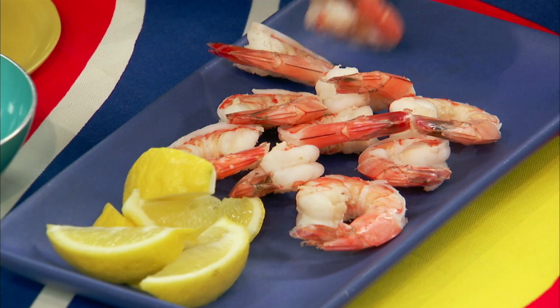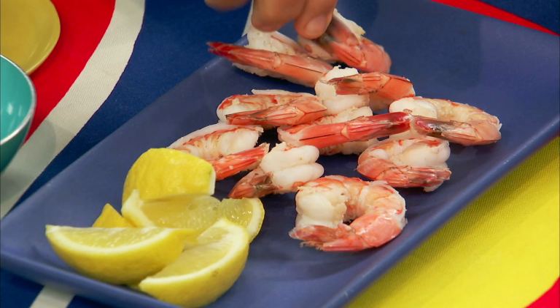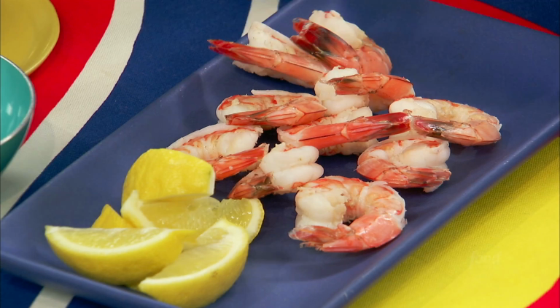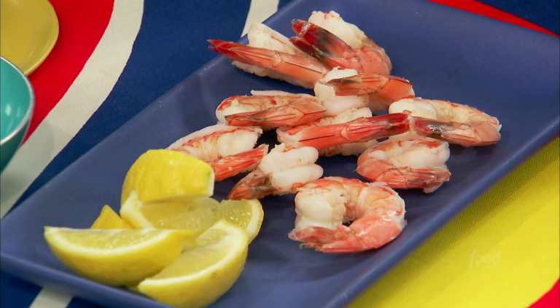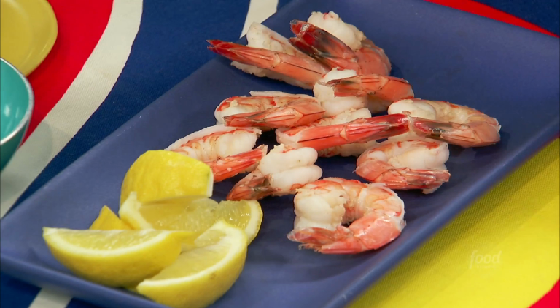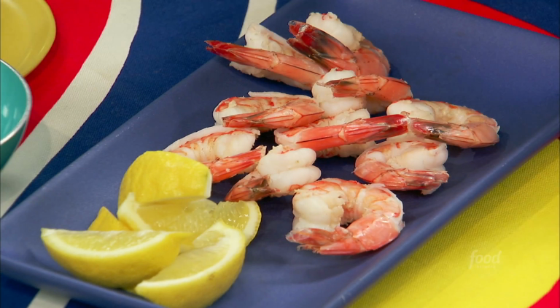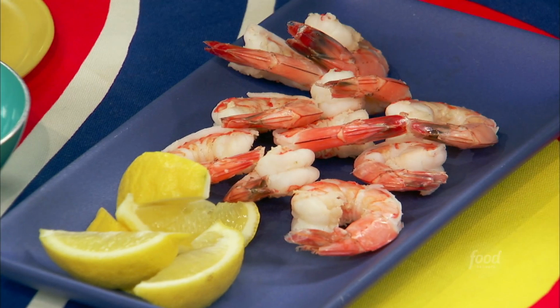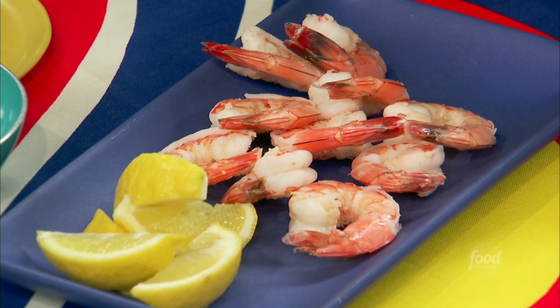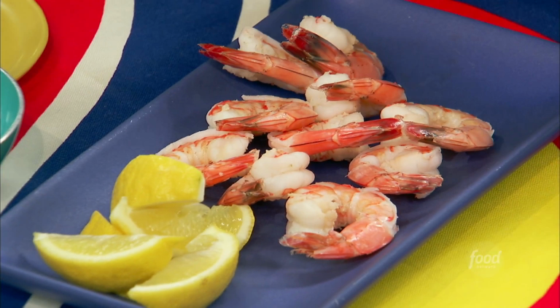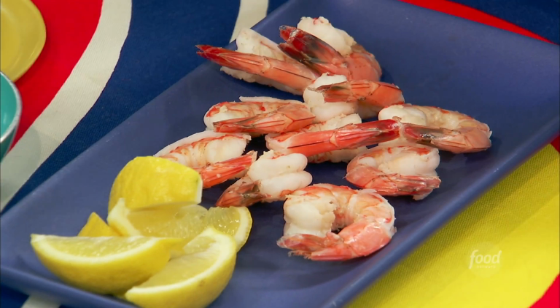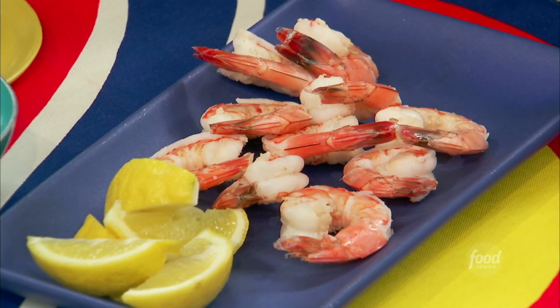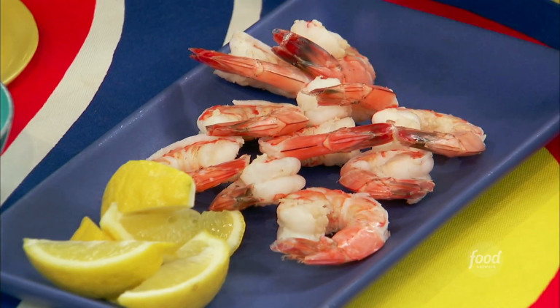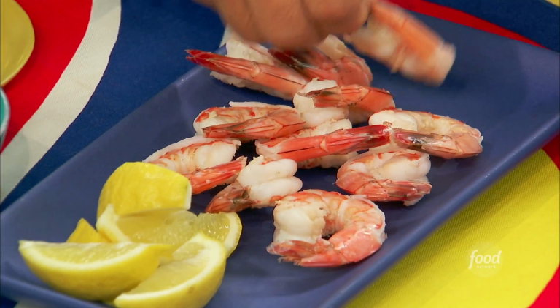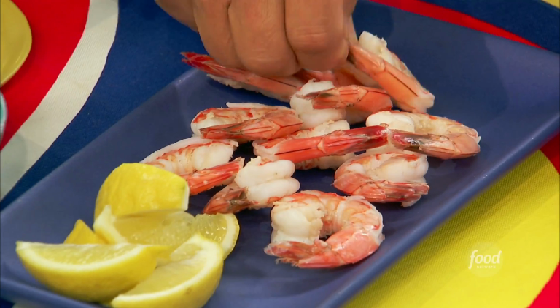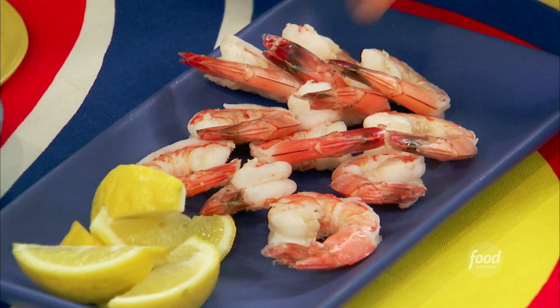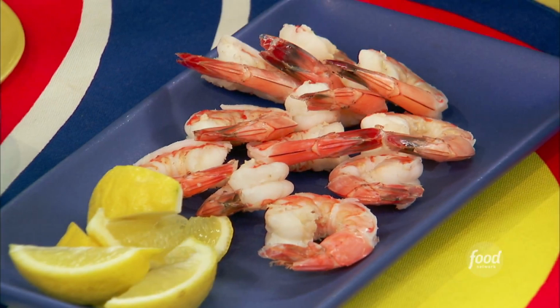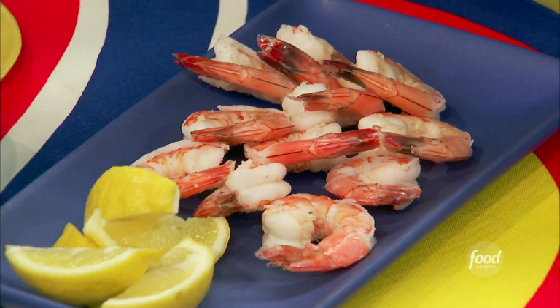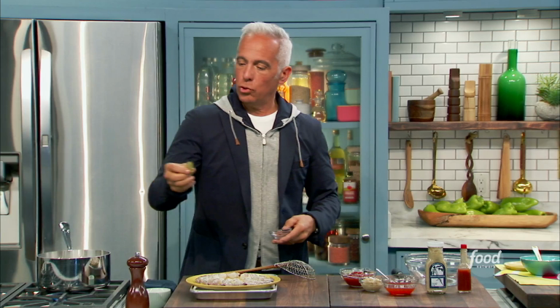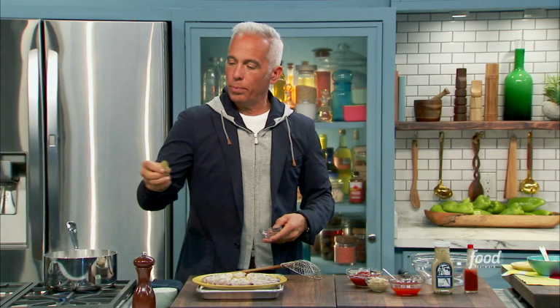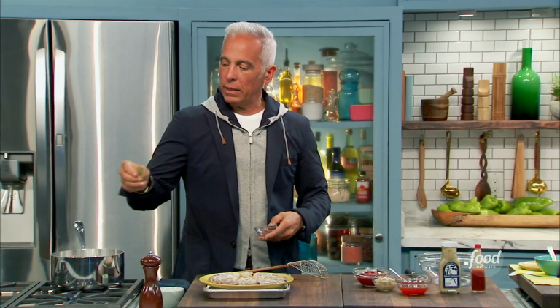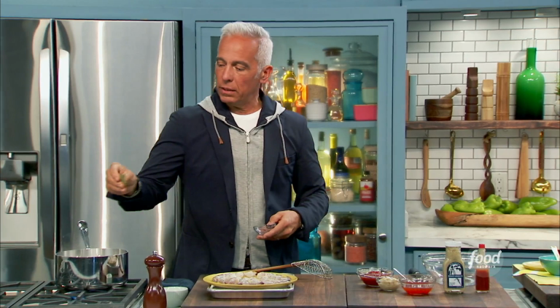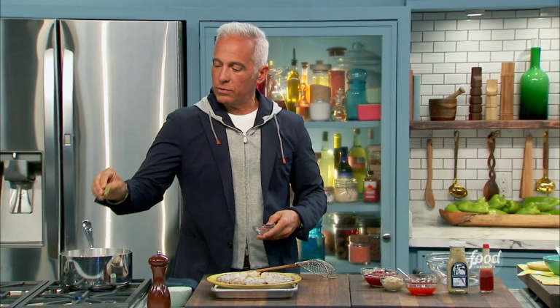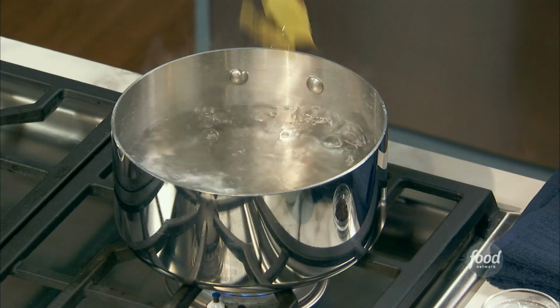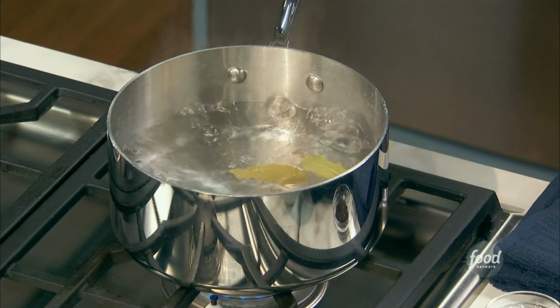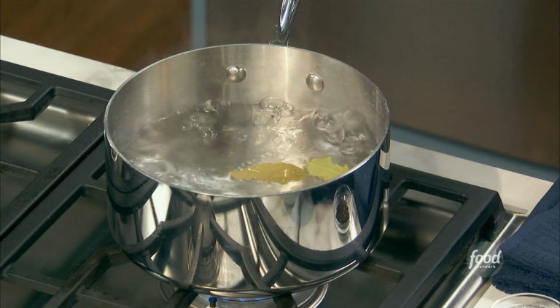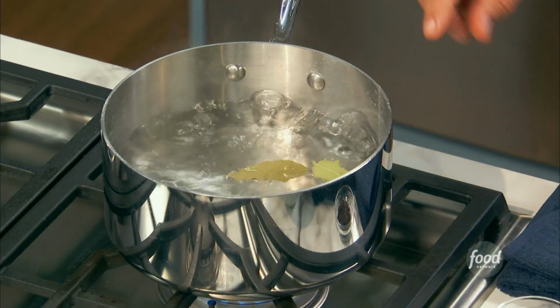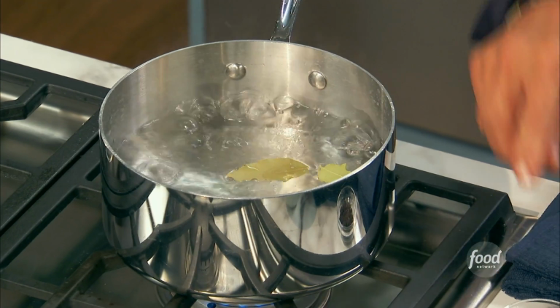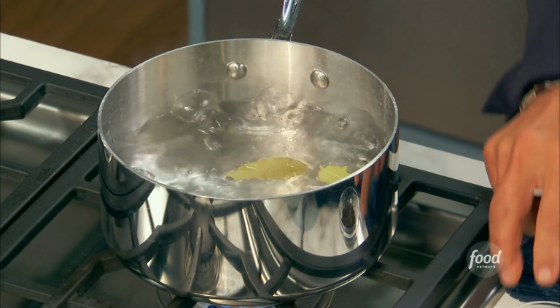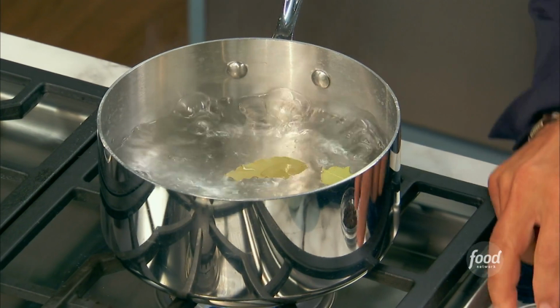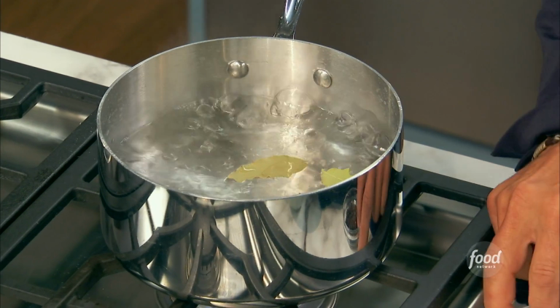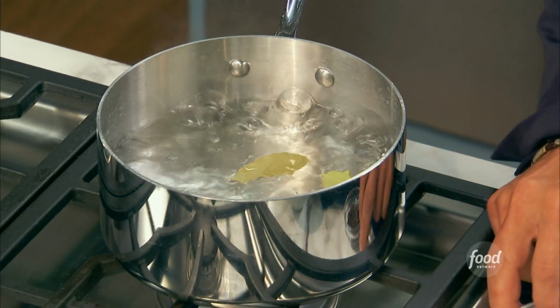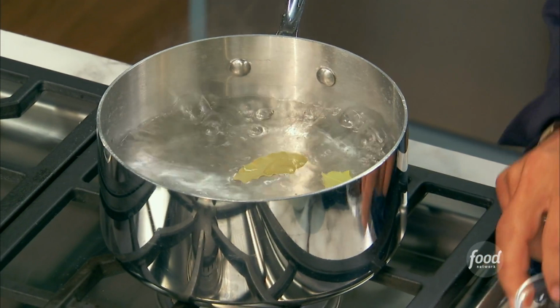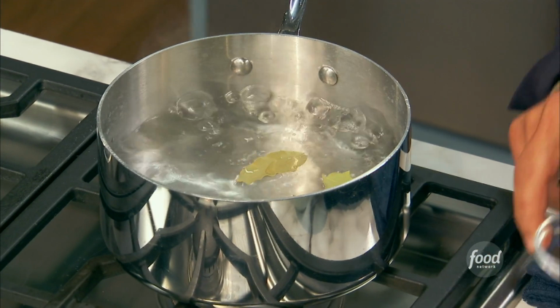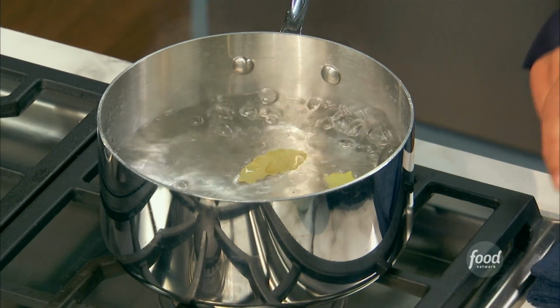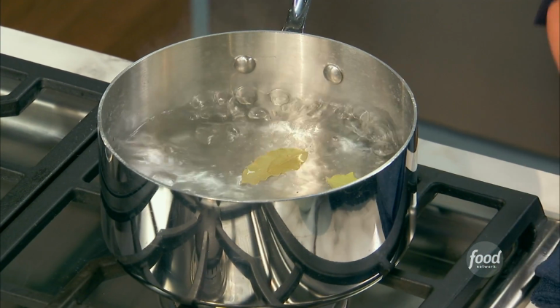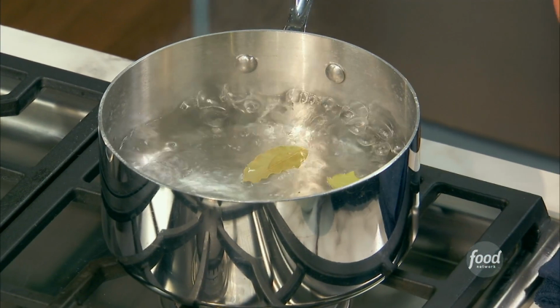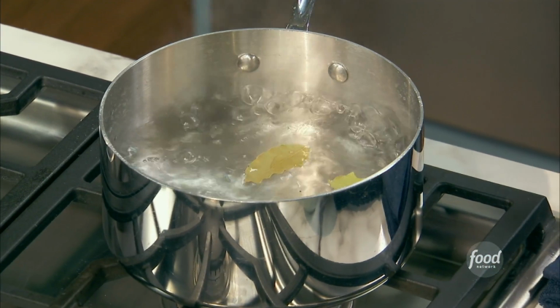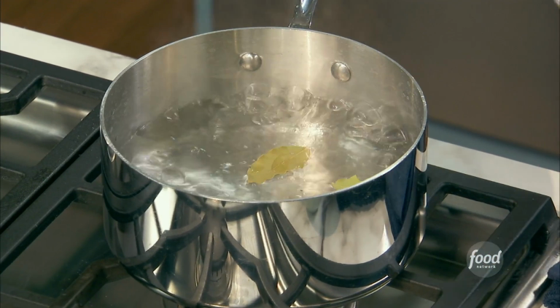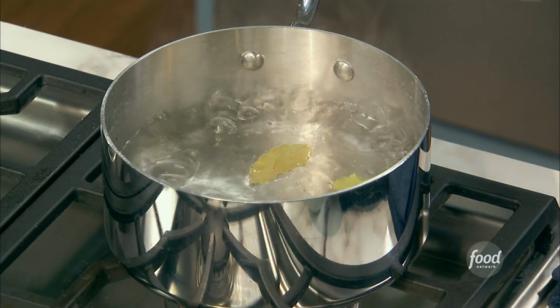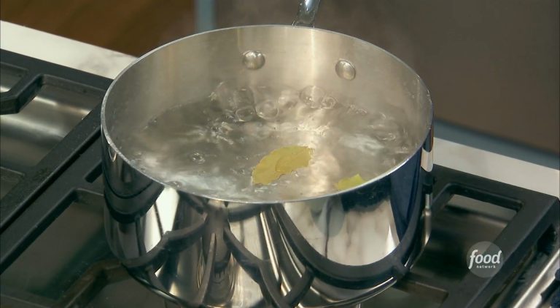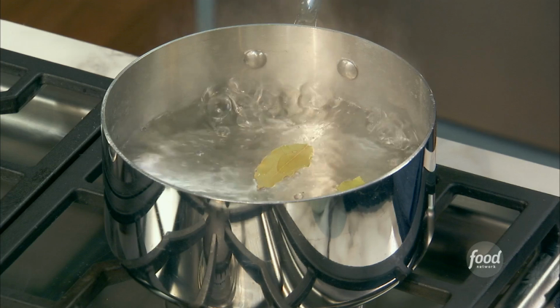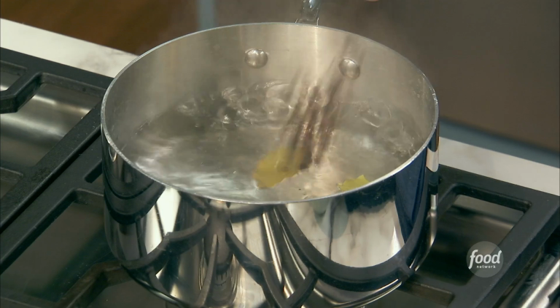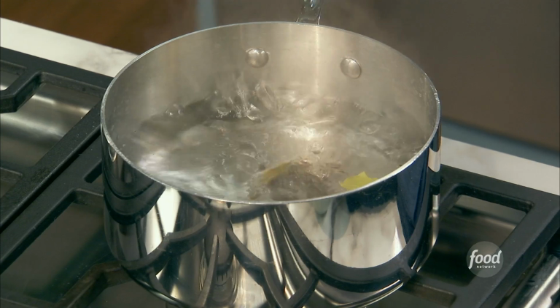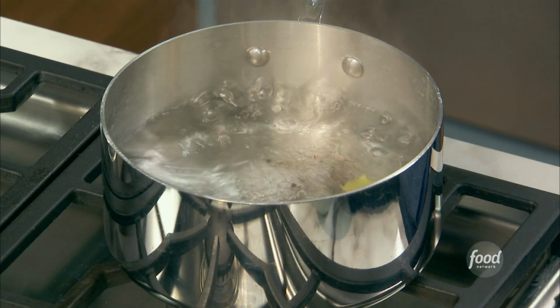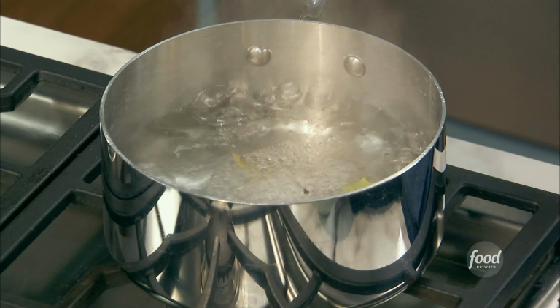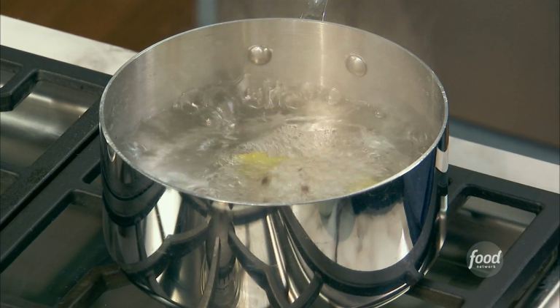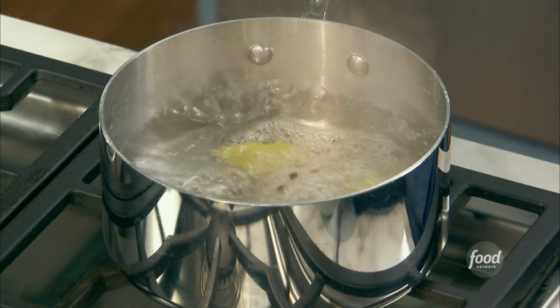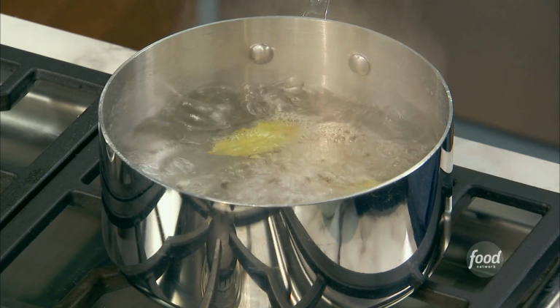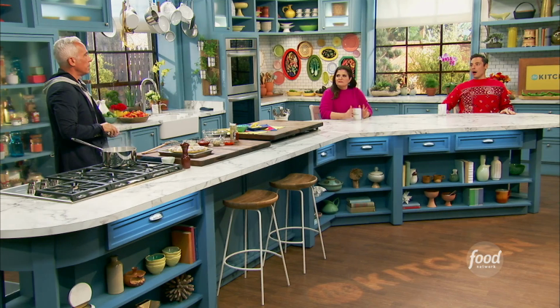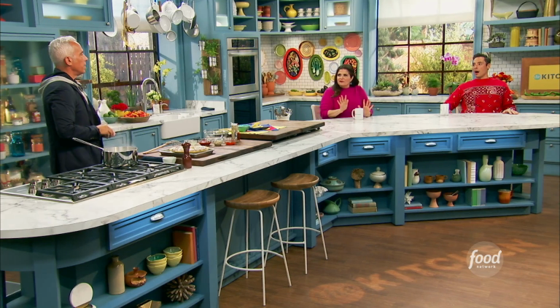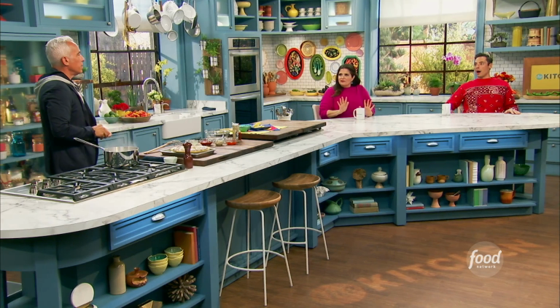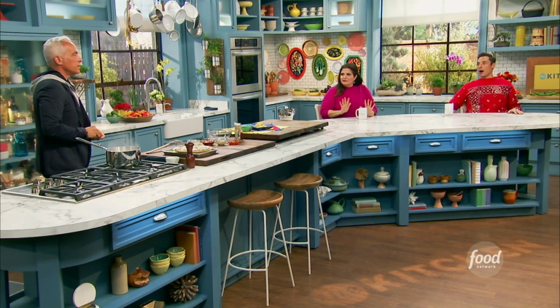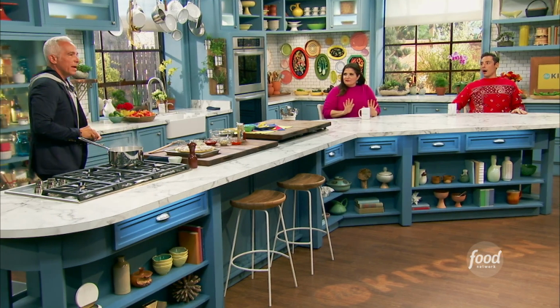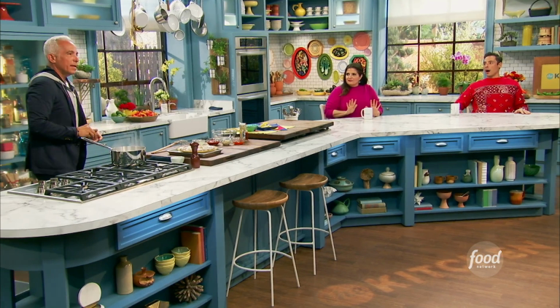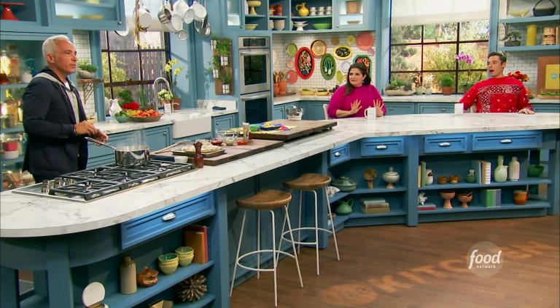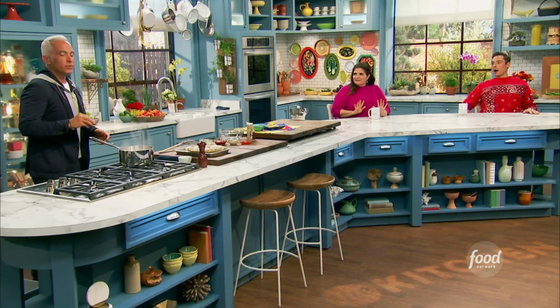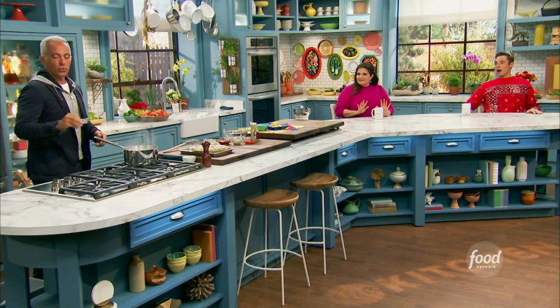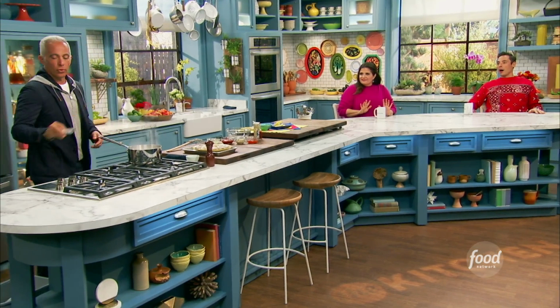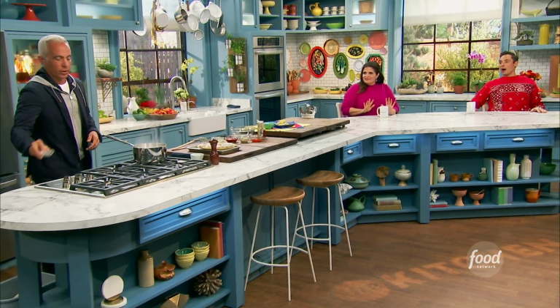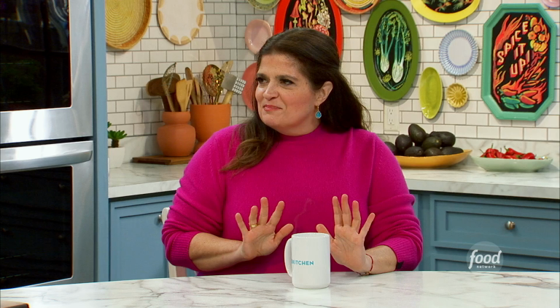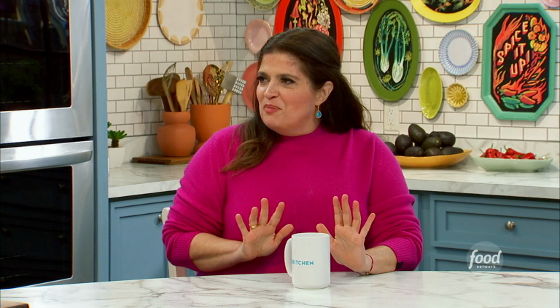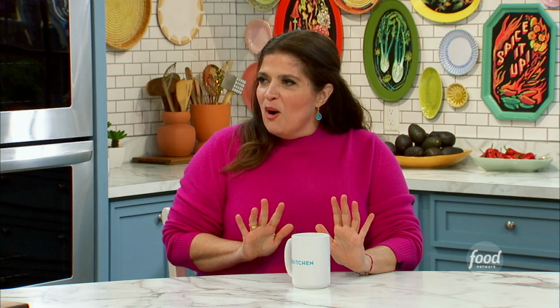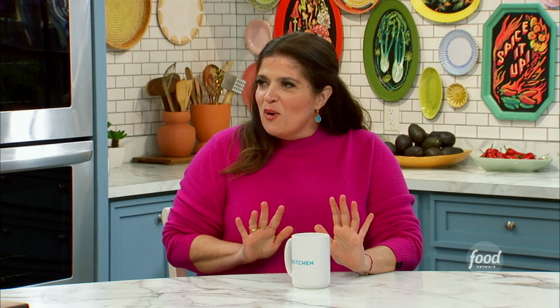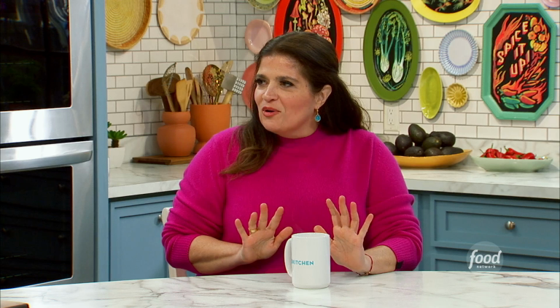Iron Chef's spicy shrimp cocktail. So, two bay leaves, water — no salt. None. Zero. Peppercorns. End of story. Boom!